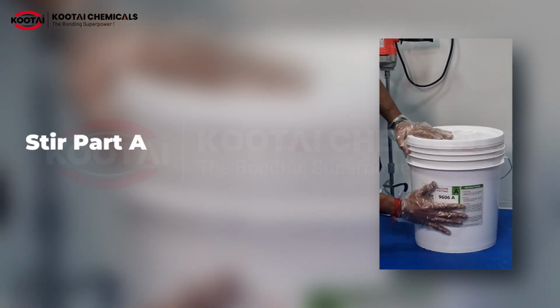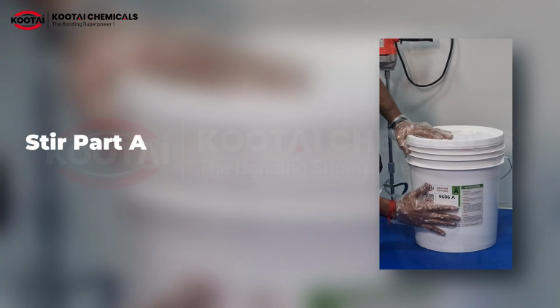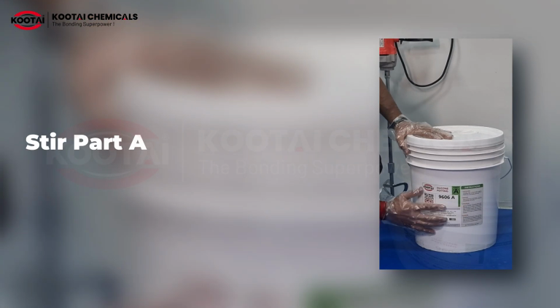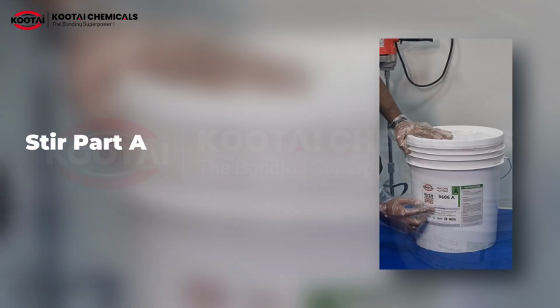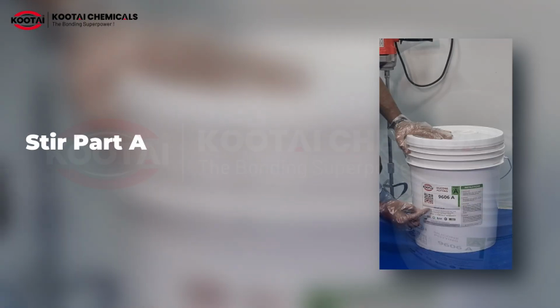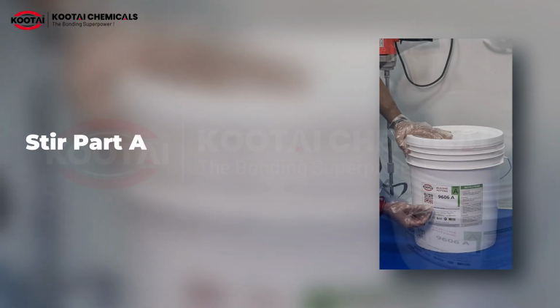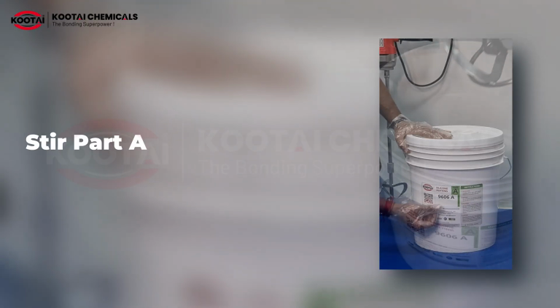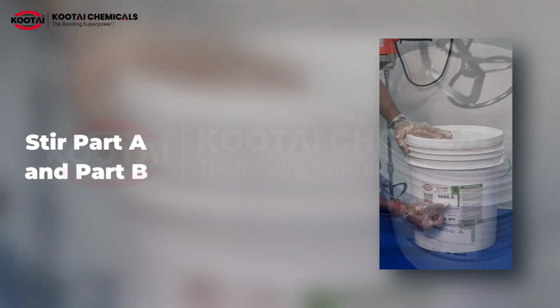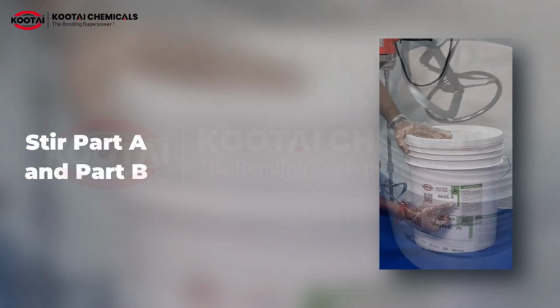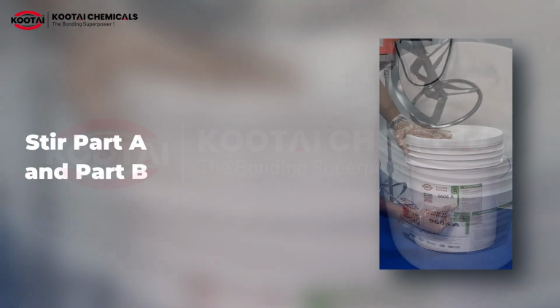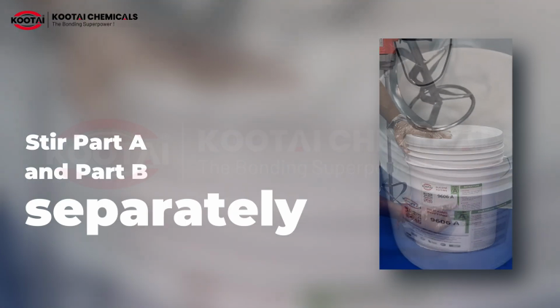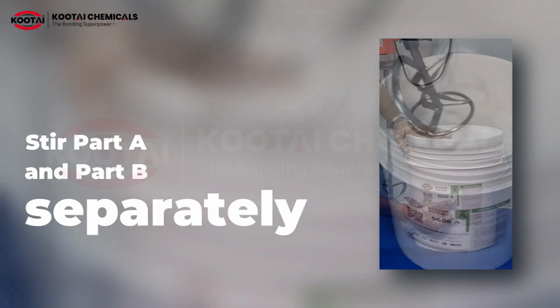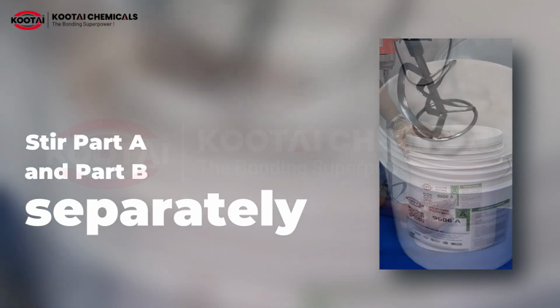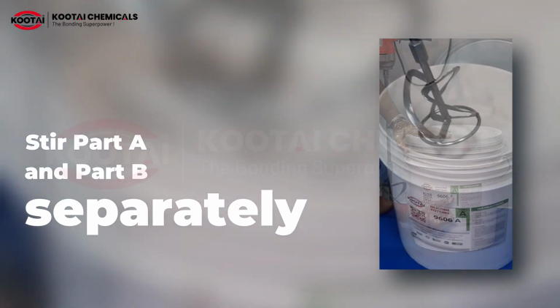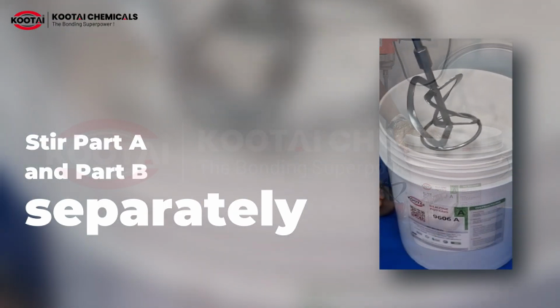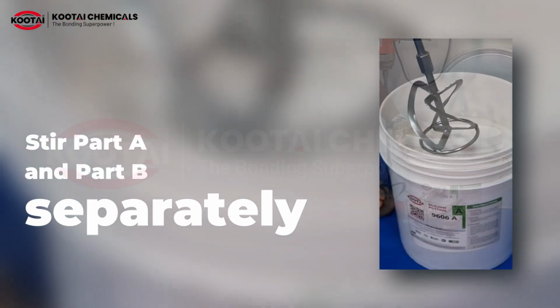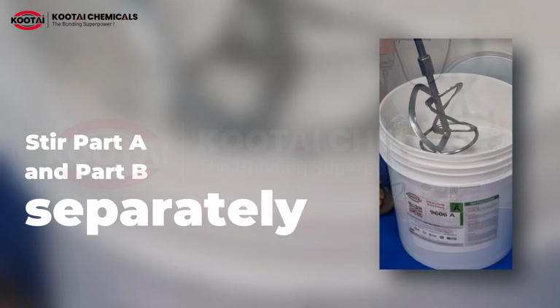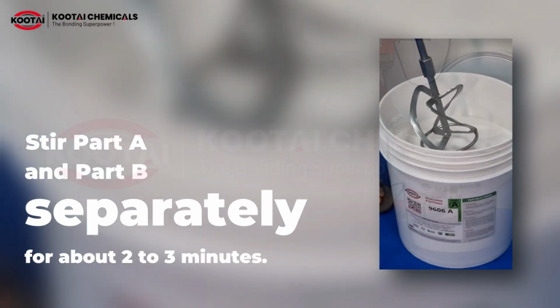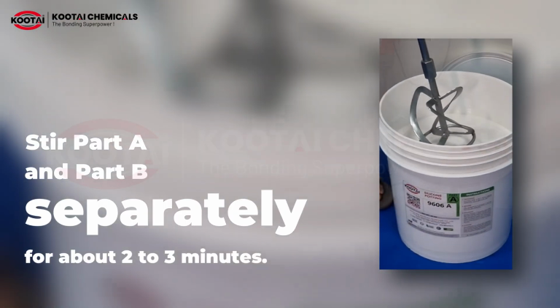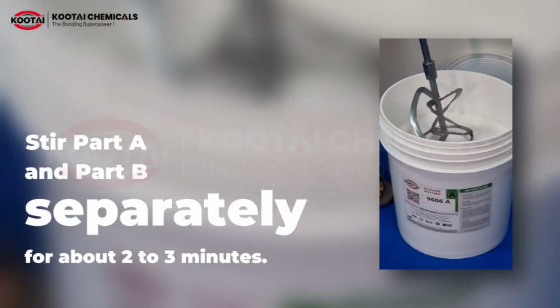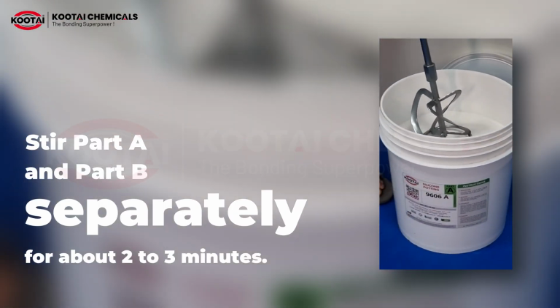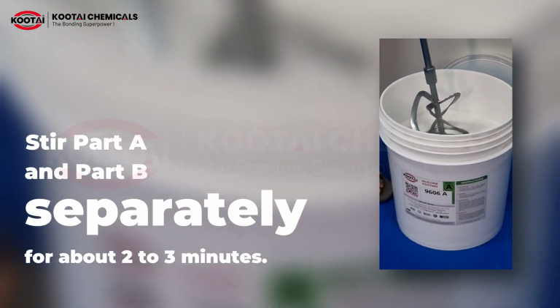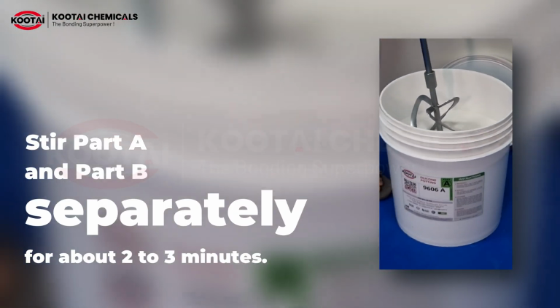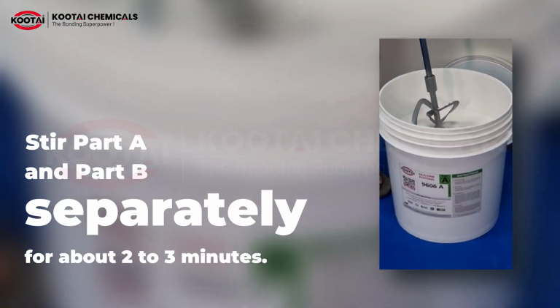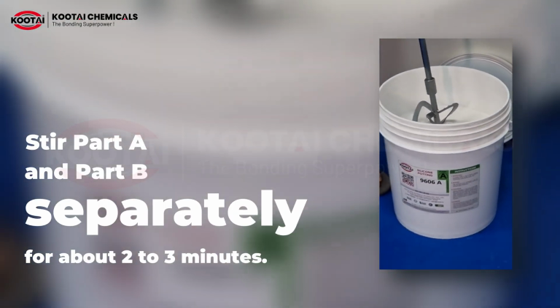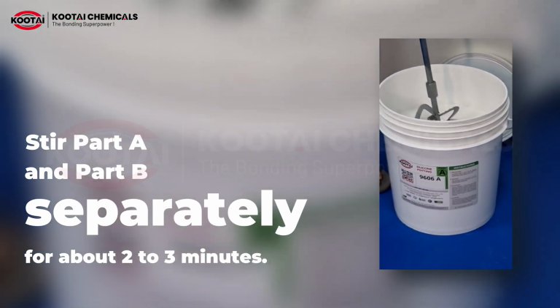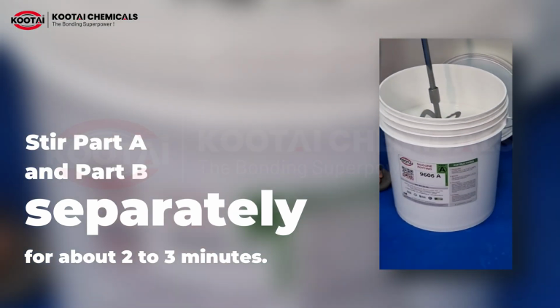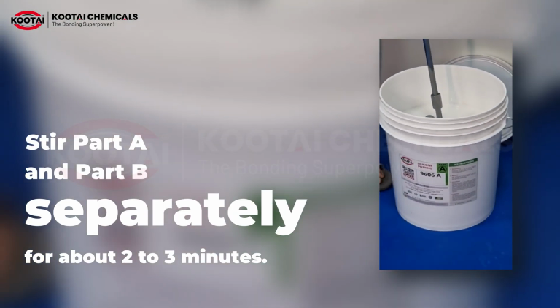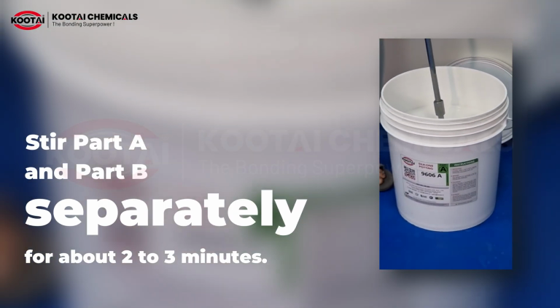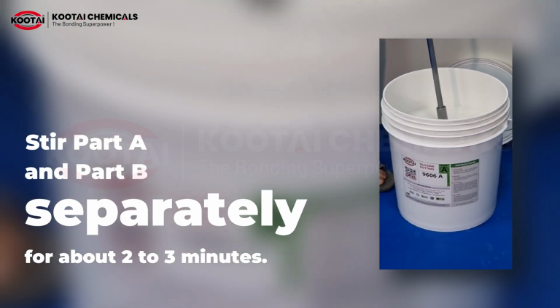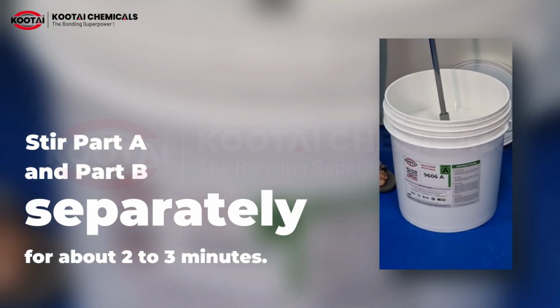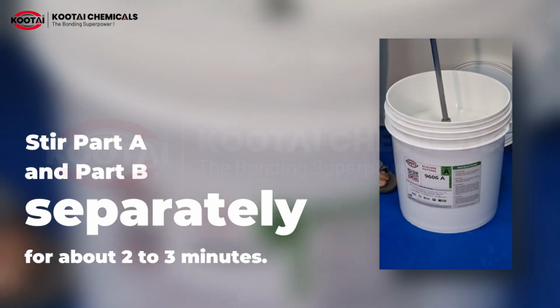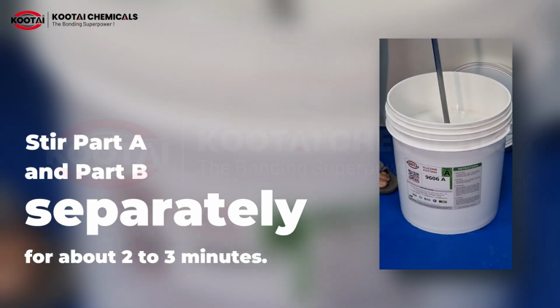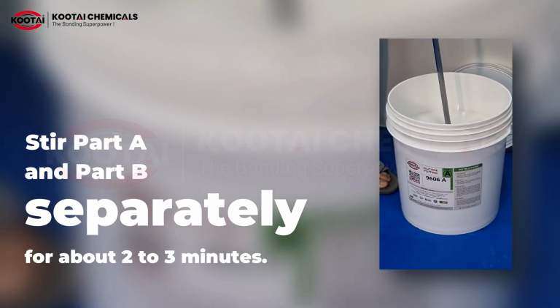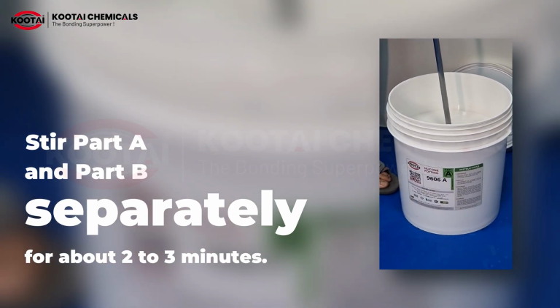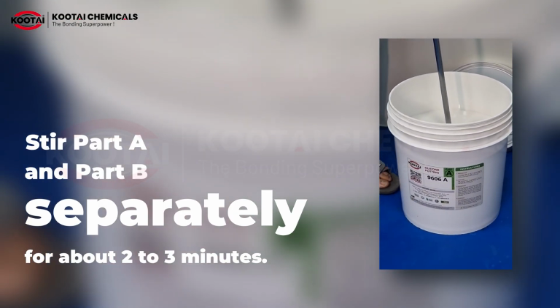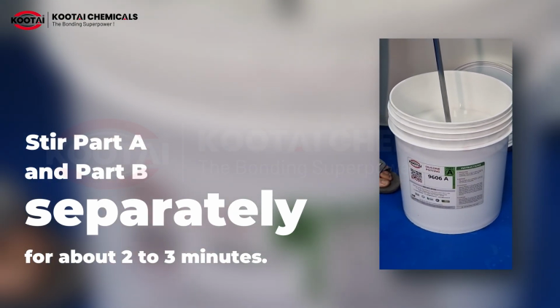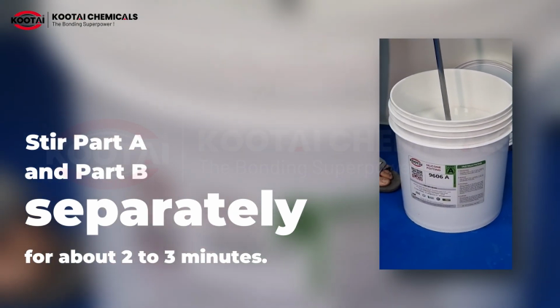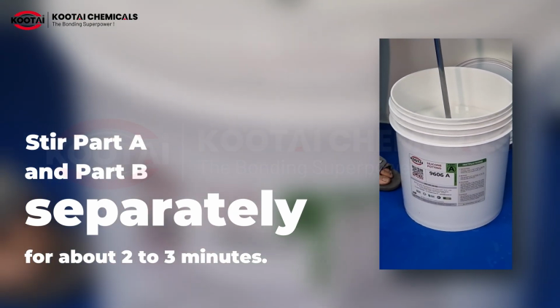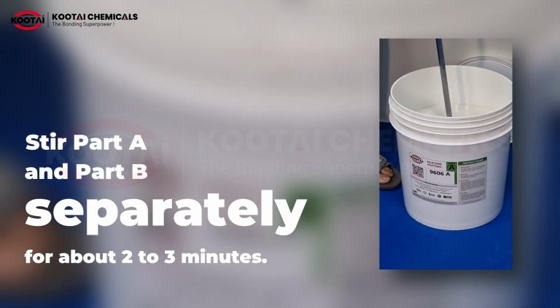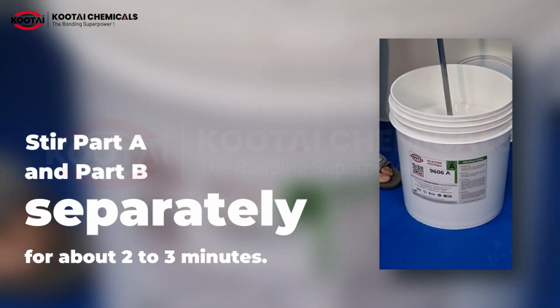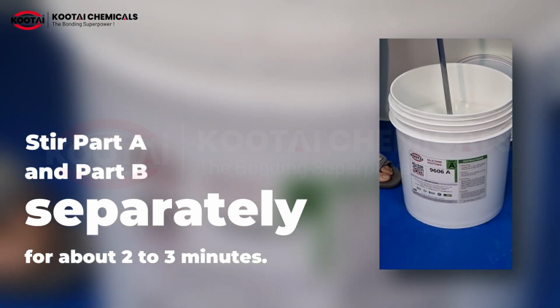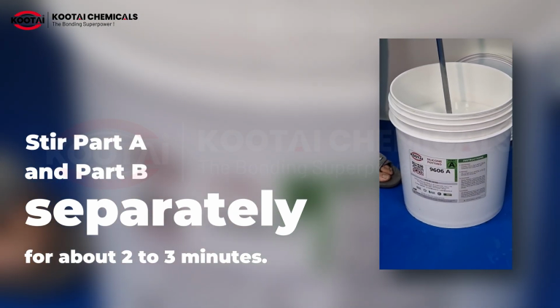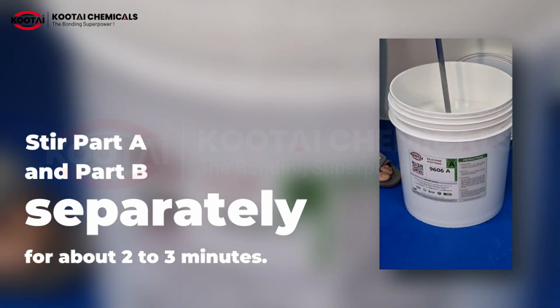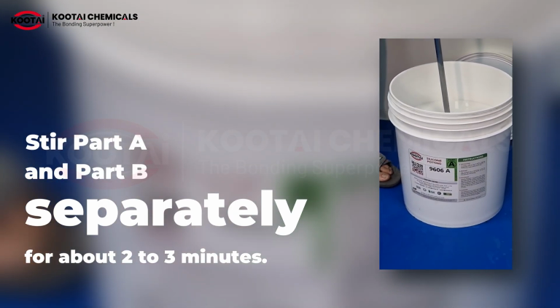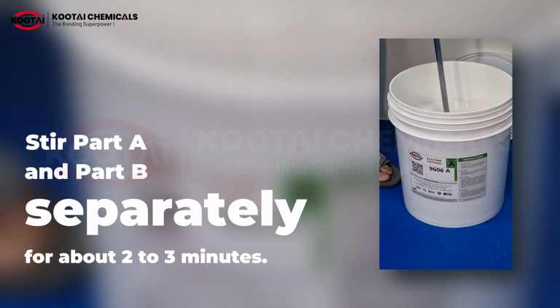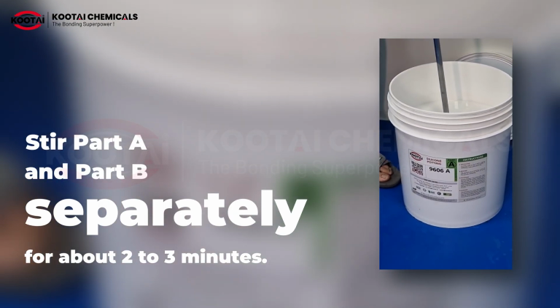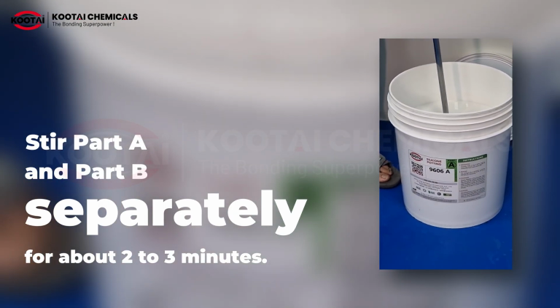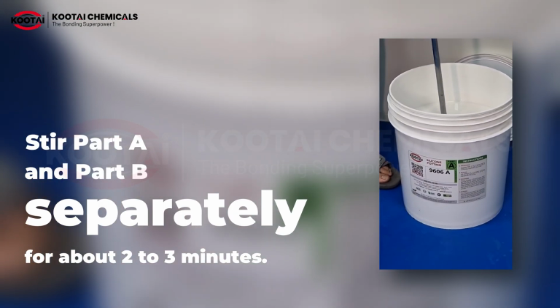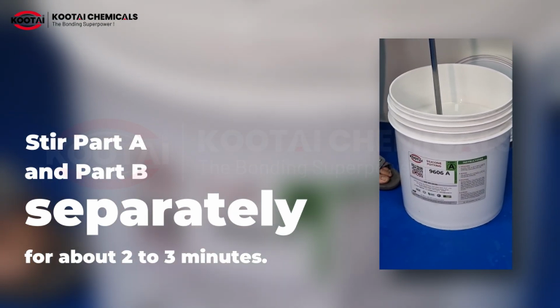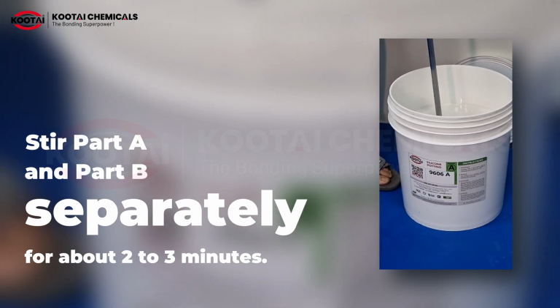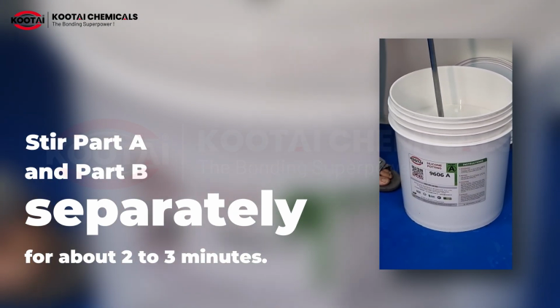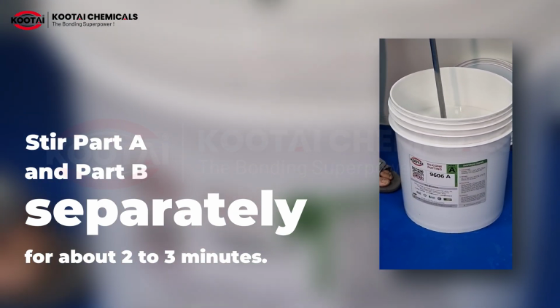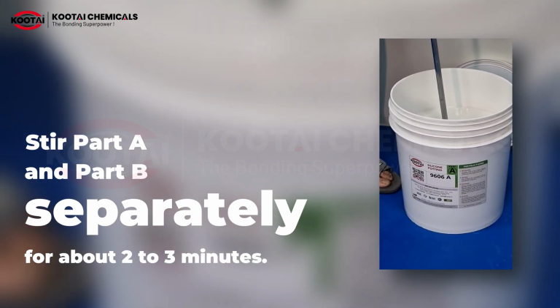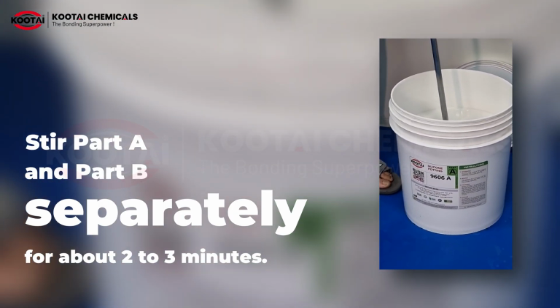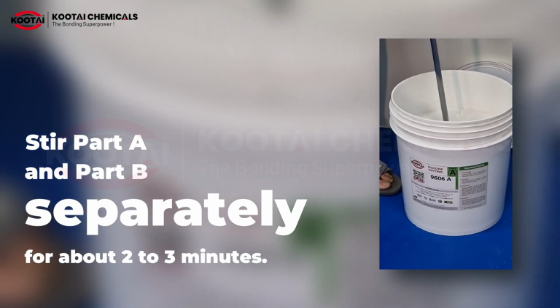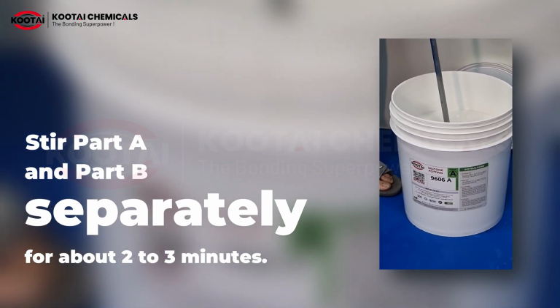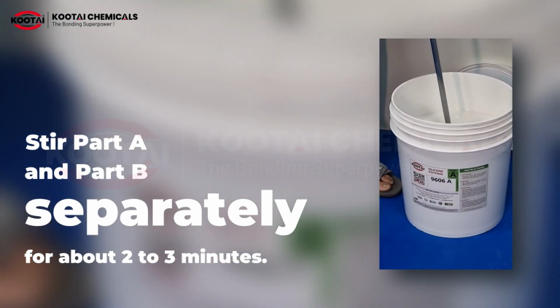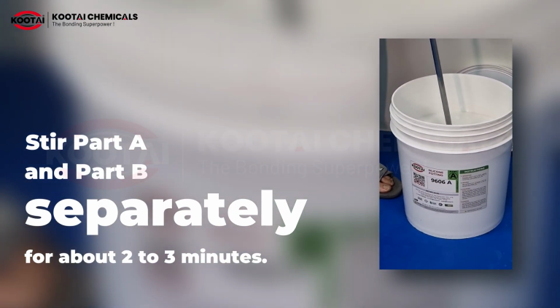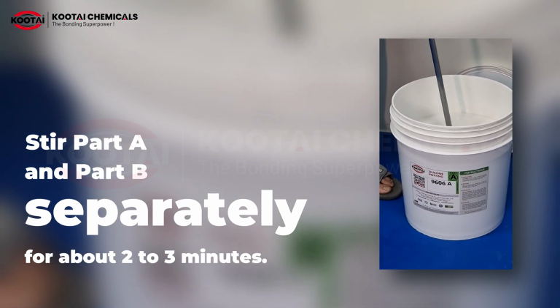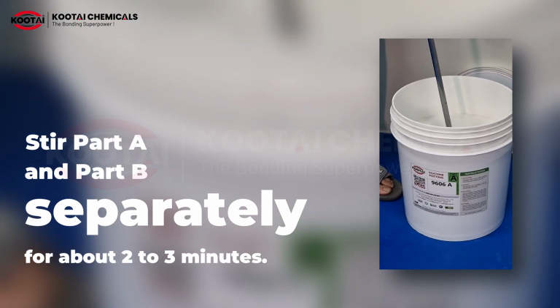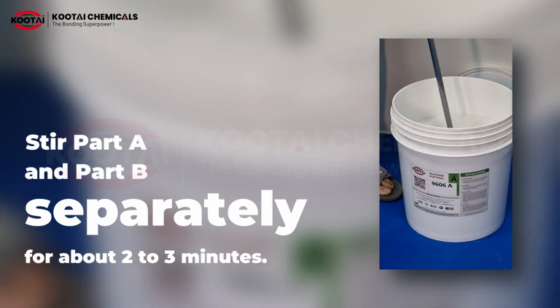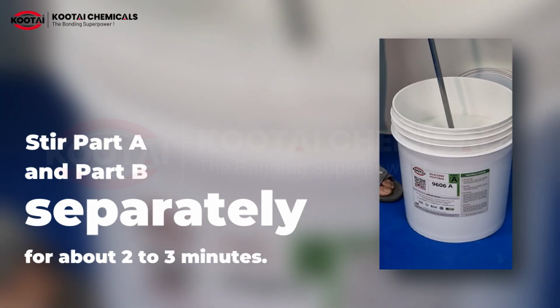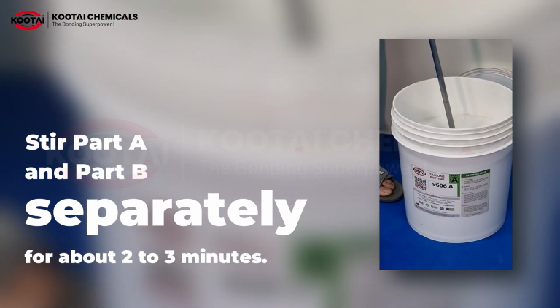Step 3: stir Part A and Part B separately for about 2 to 3 minutes. This will help the materials become smooth and uniform before mixing them together.